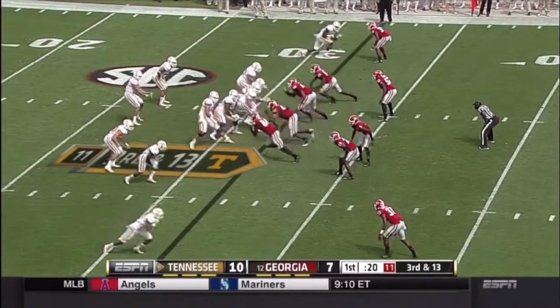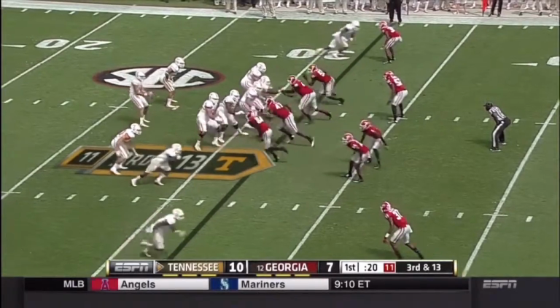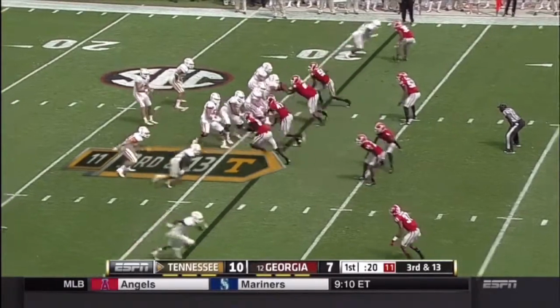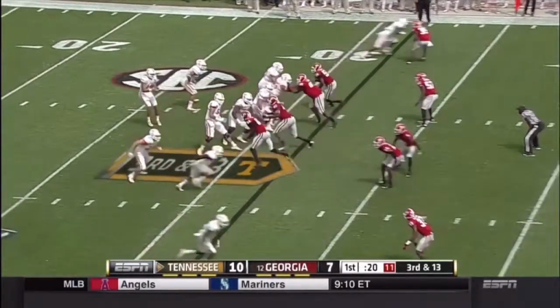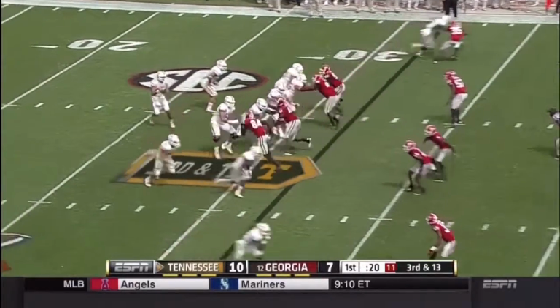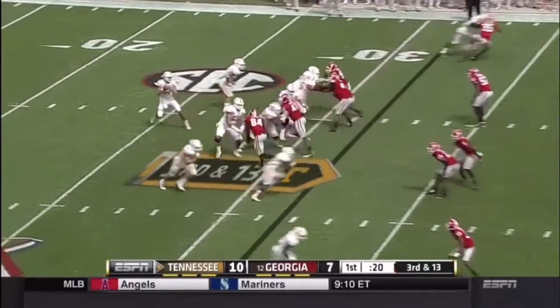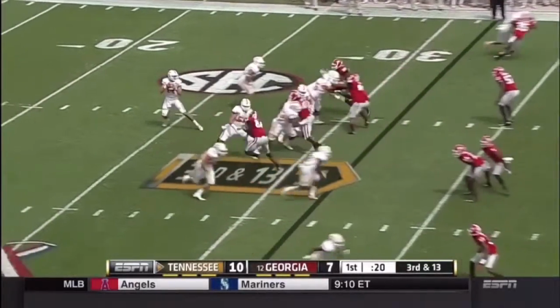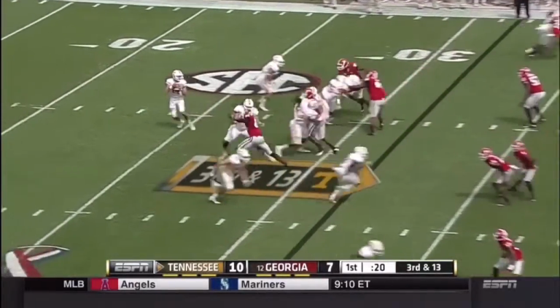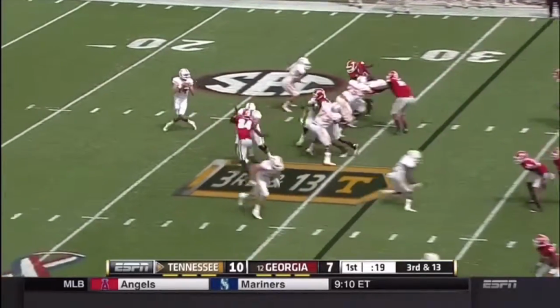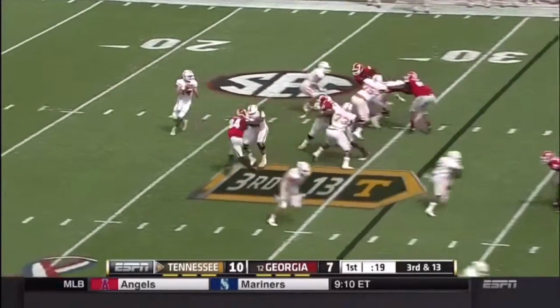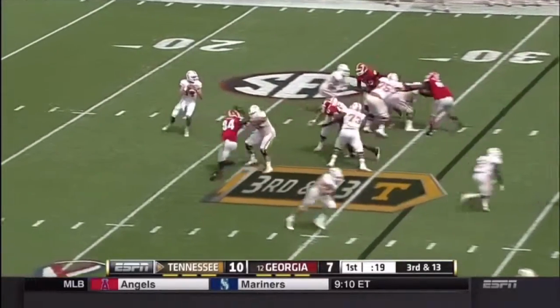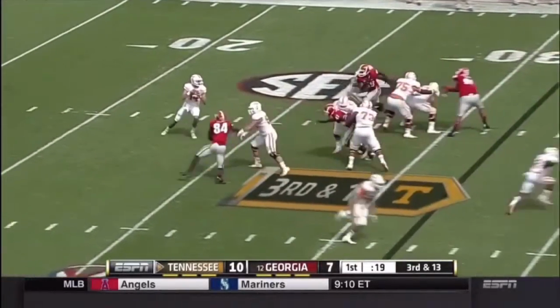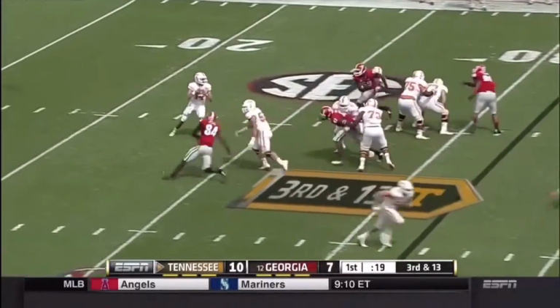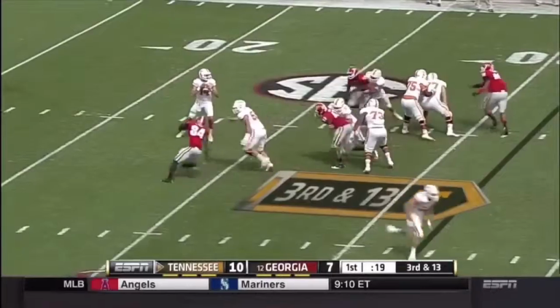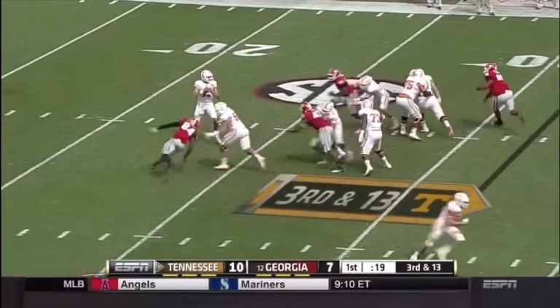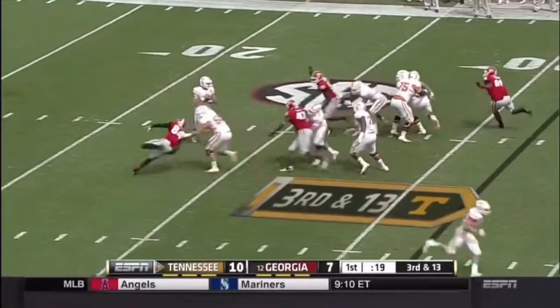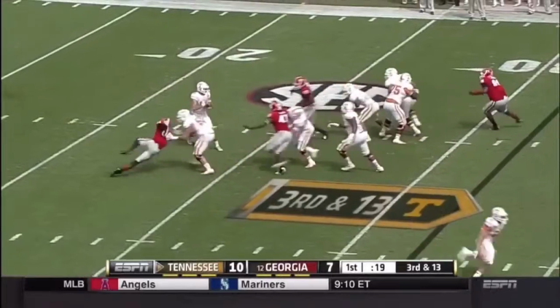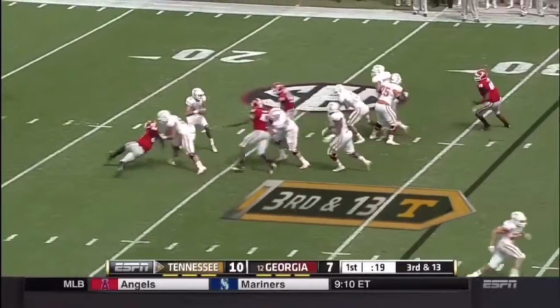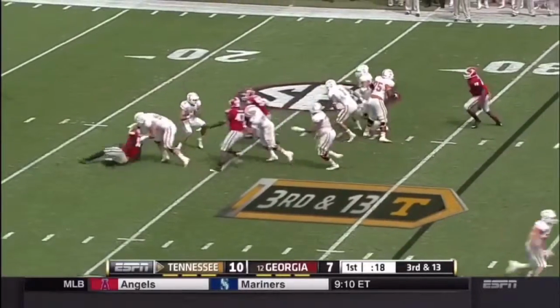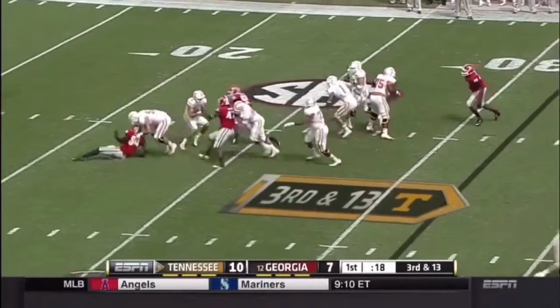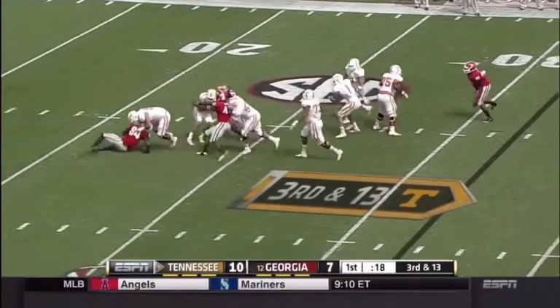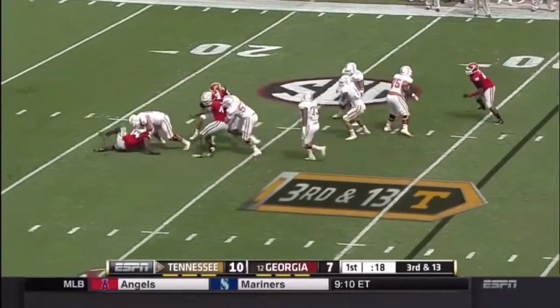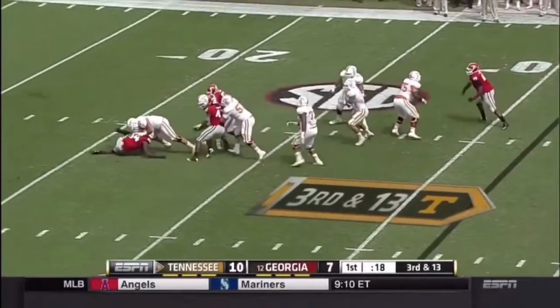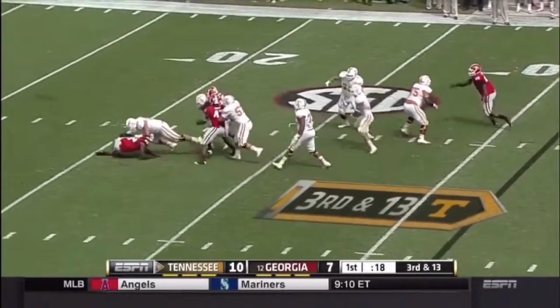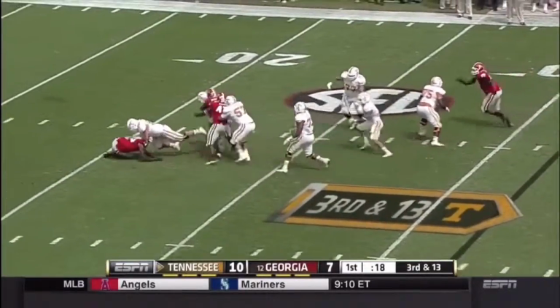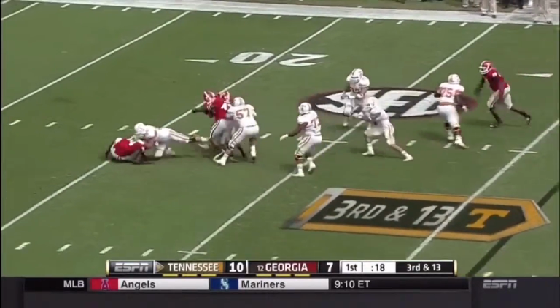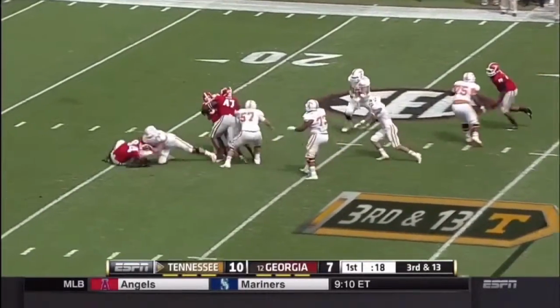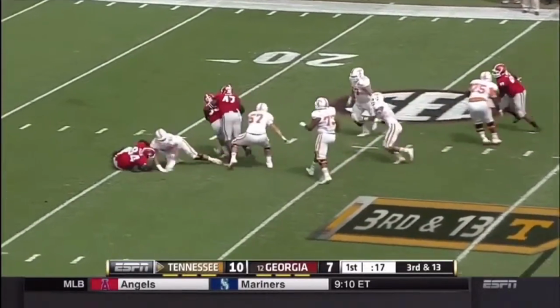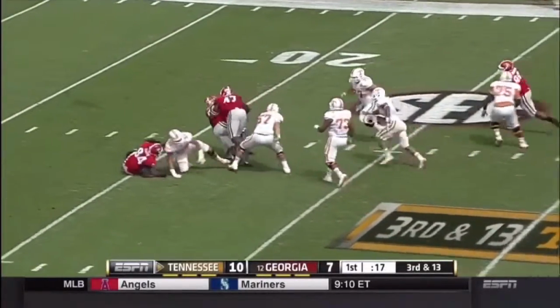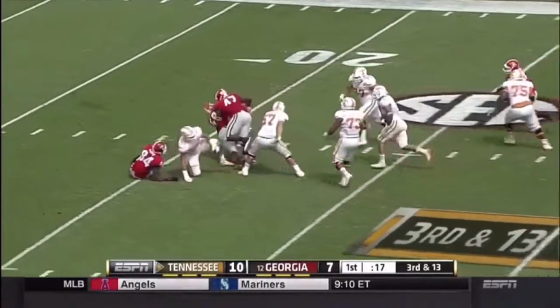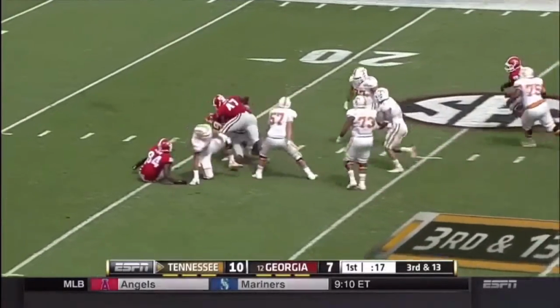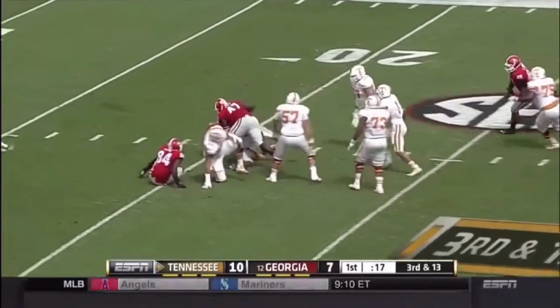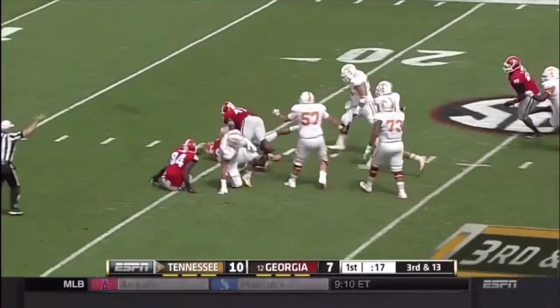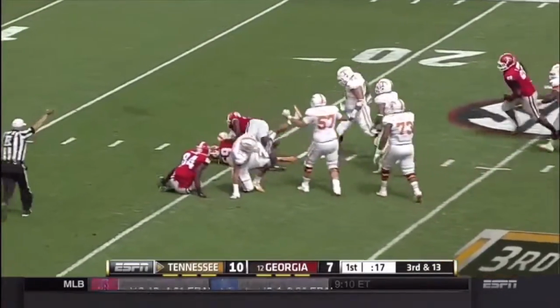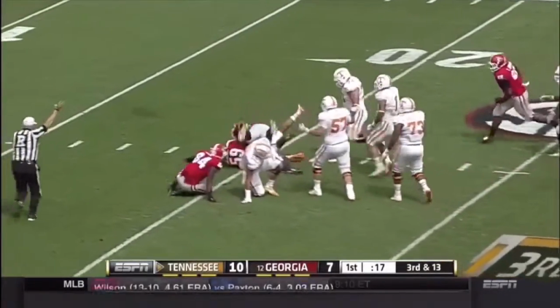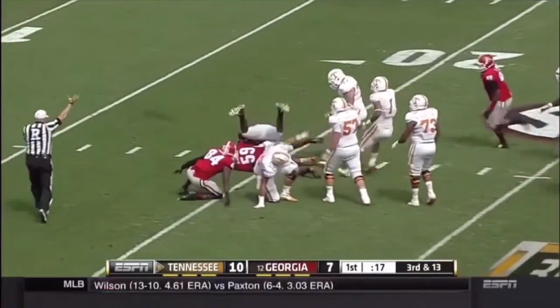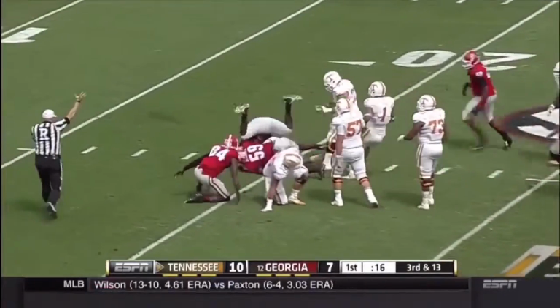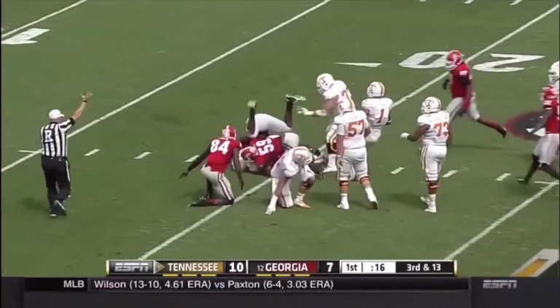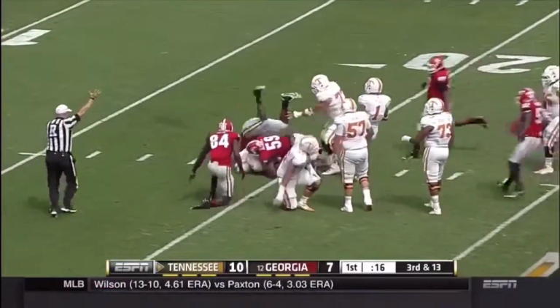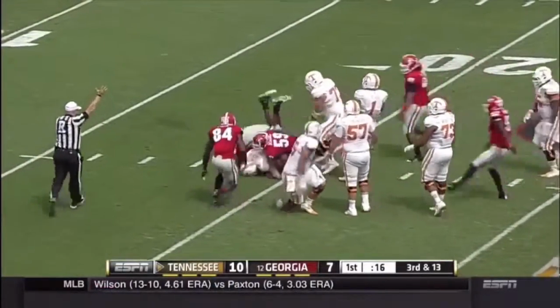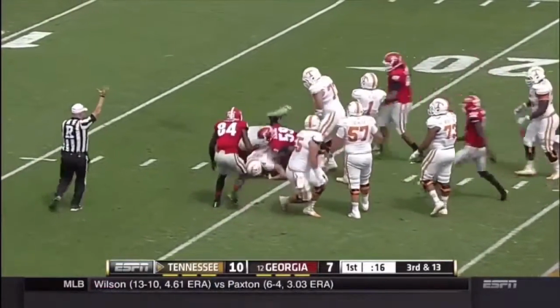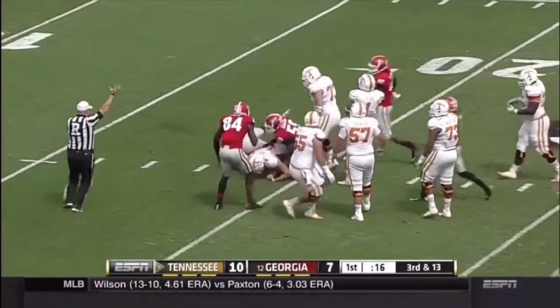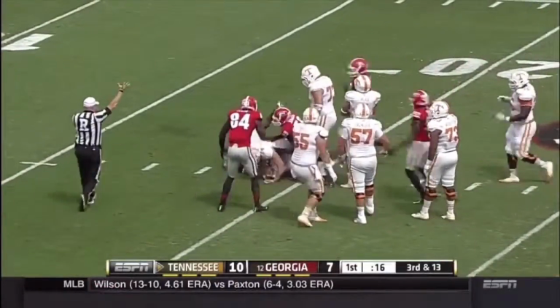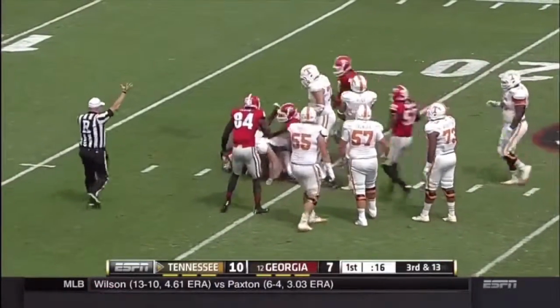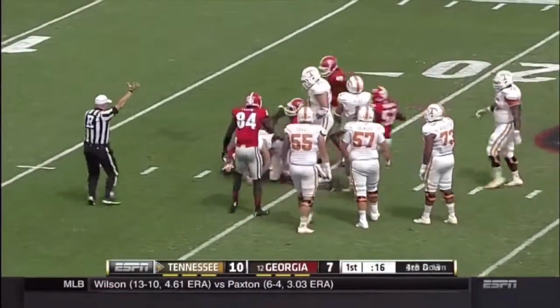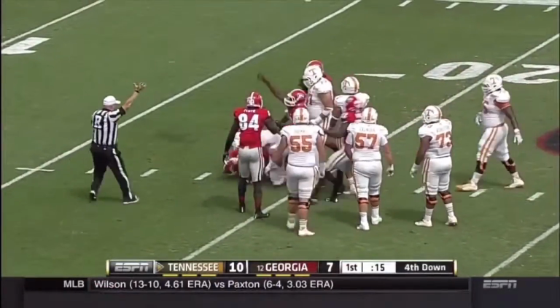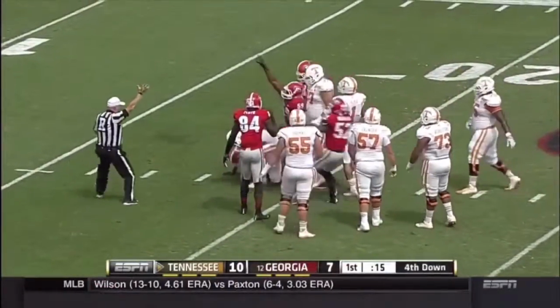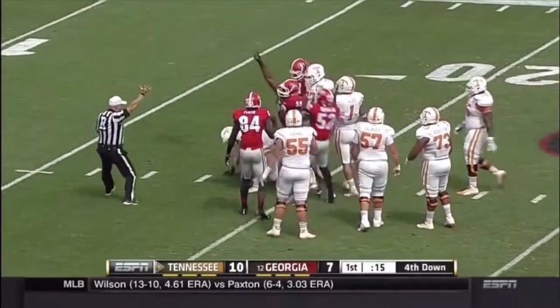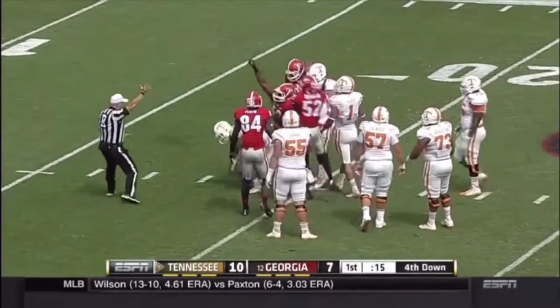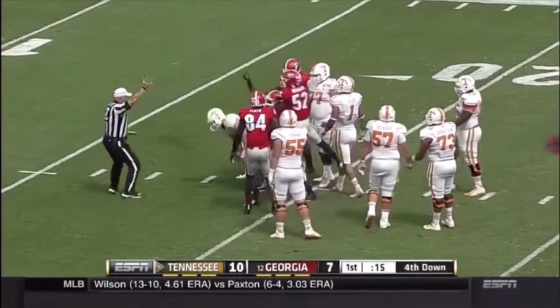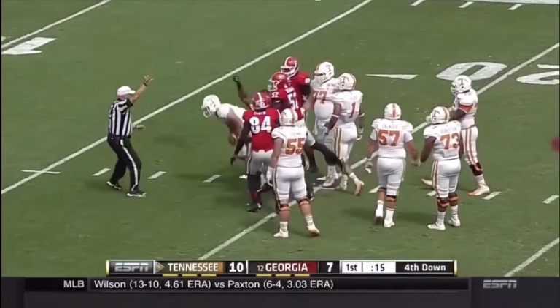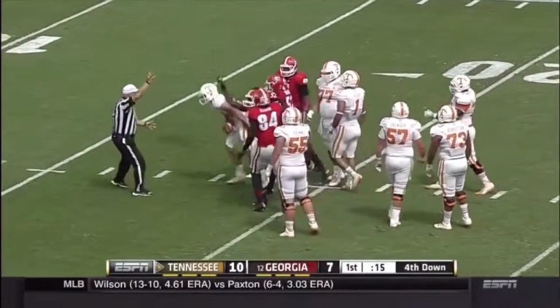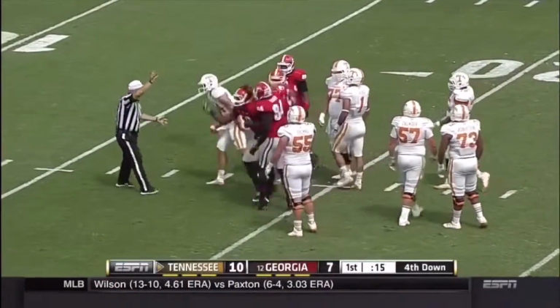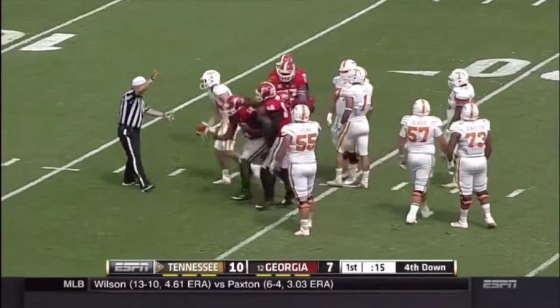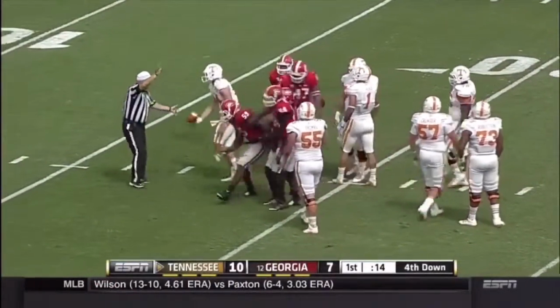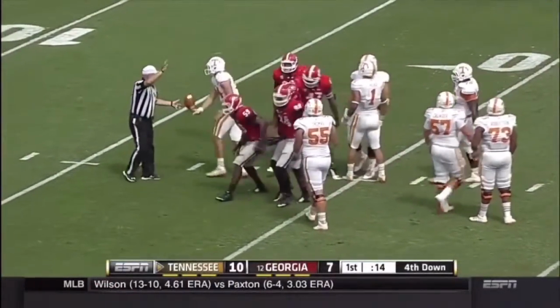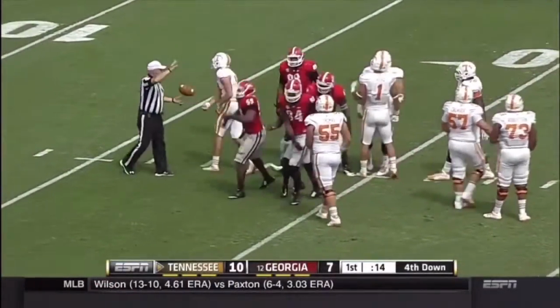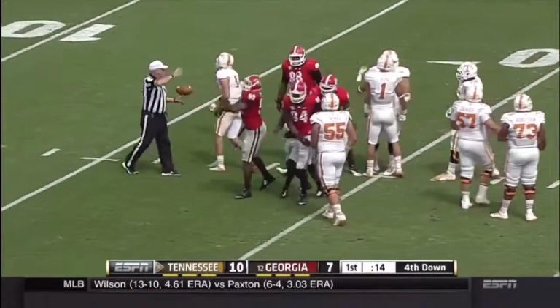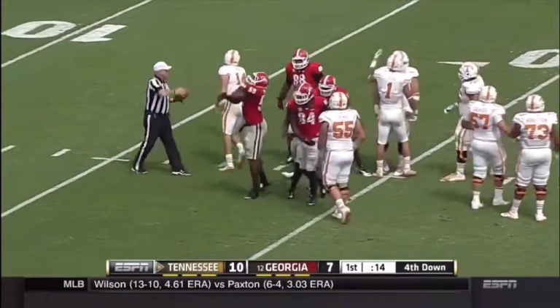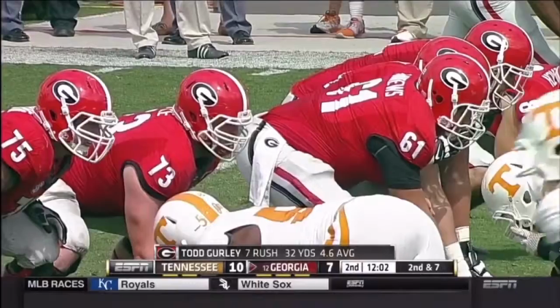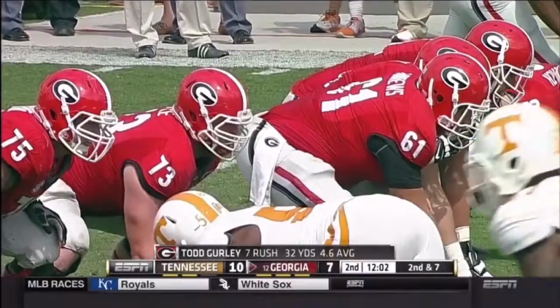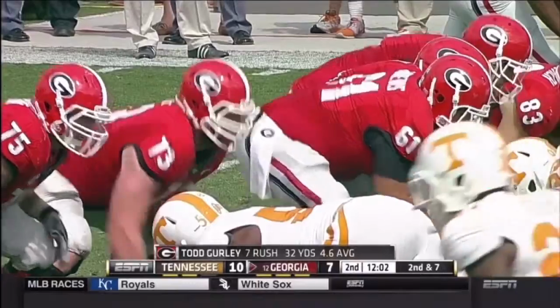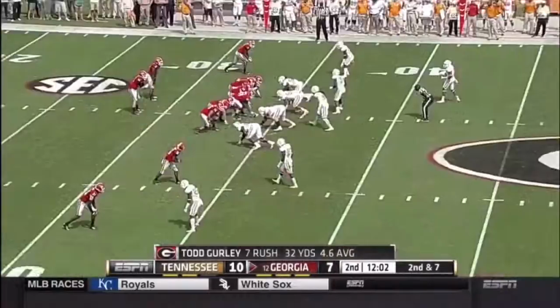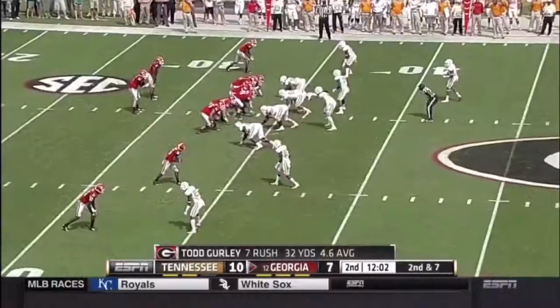On third and 13, Worley in trouble — sacked again. The second time the Bulldogs got him. Experience showing for Georgia's defense.